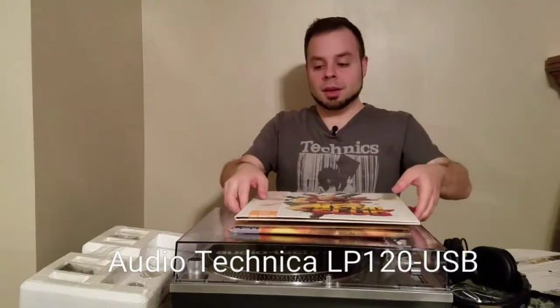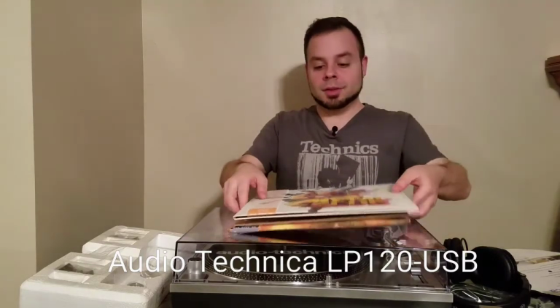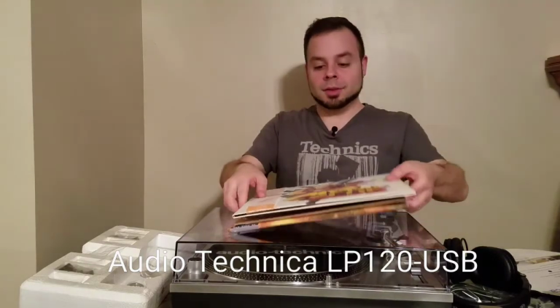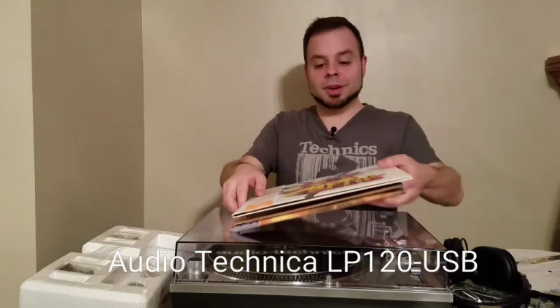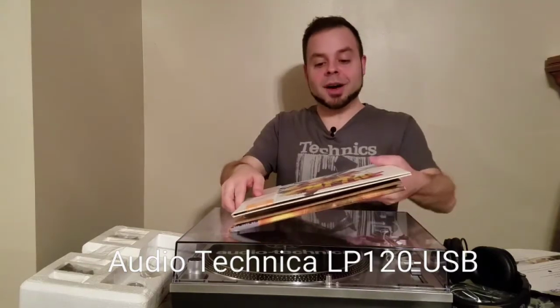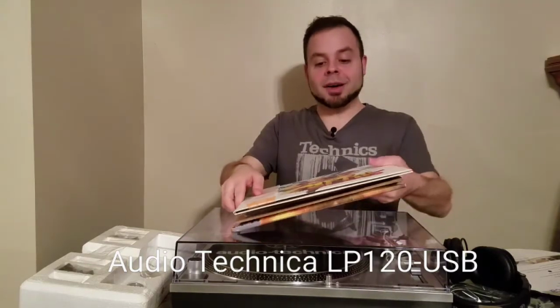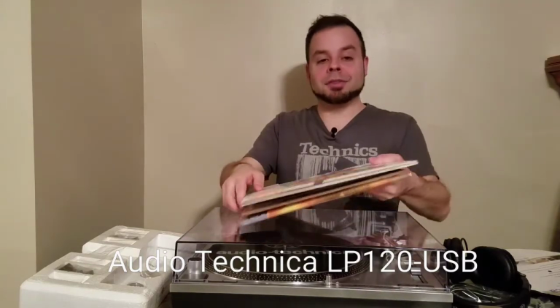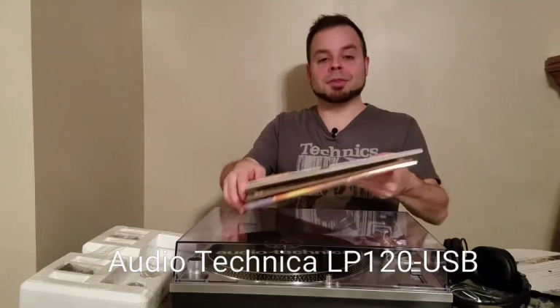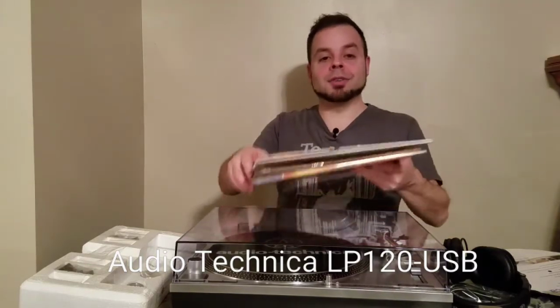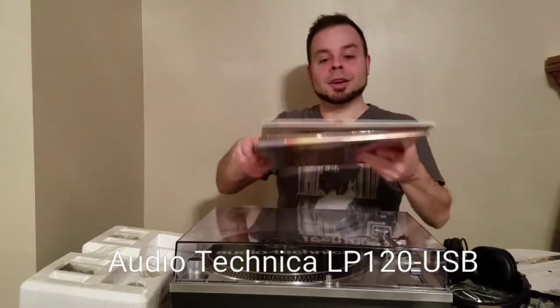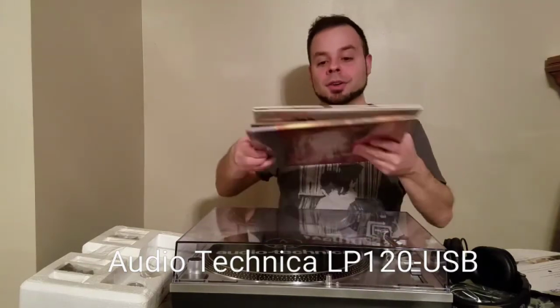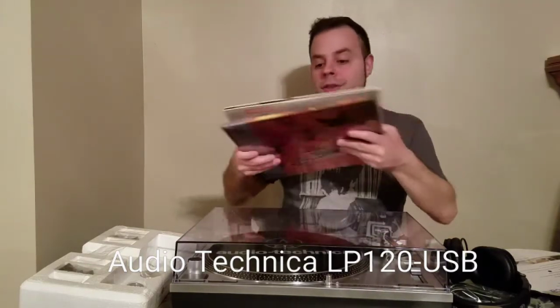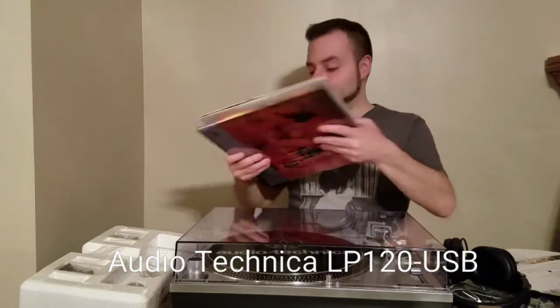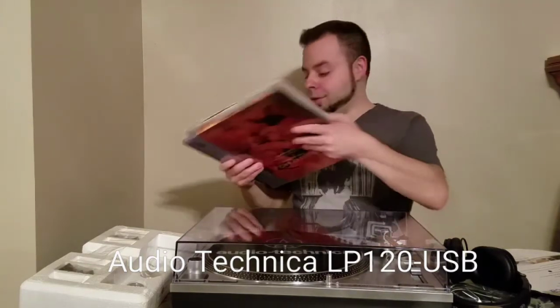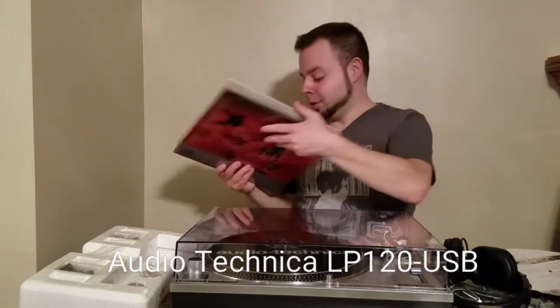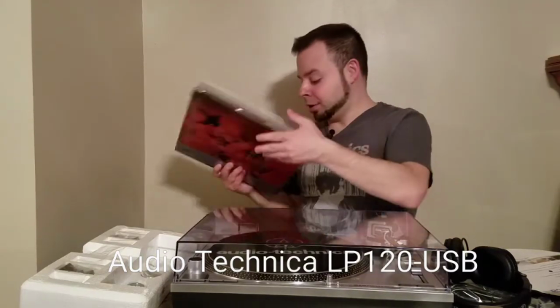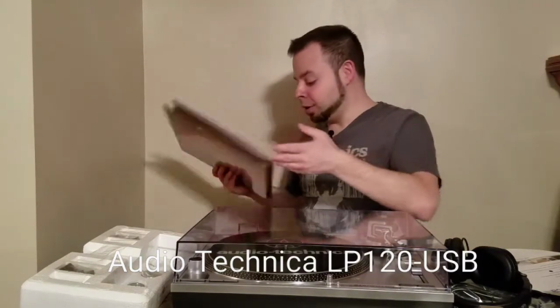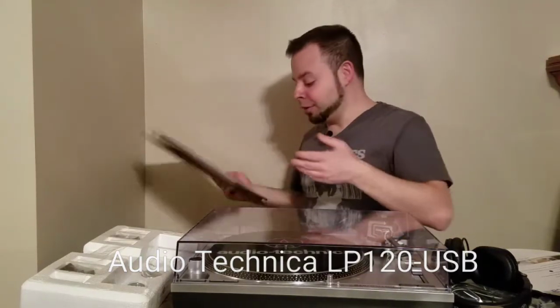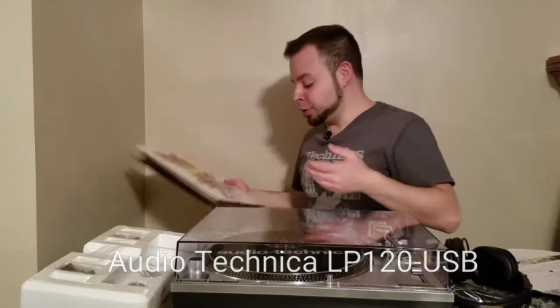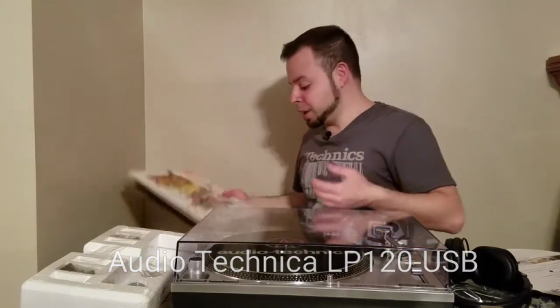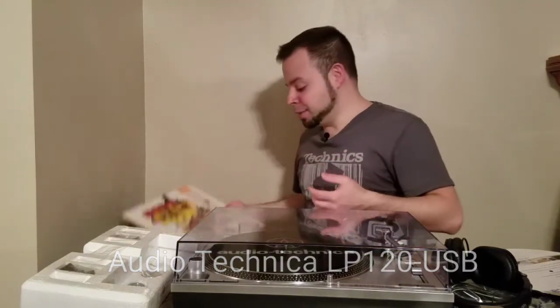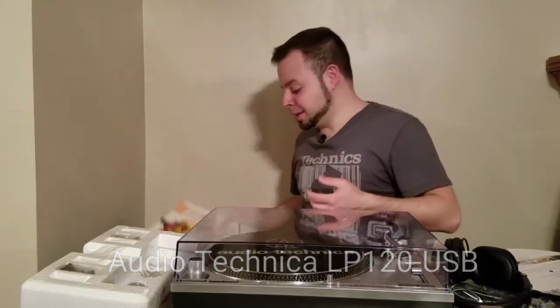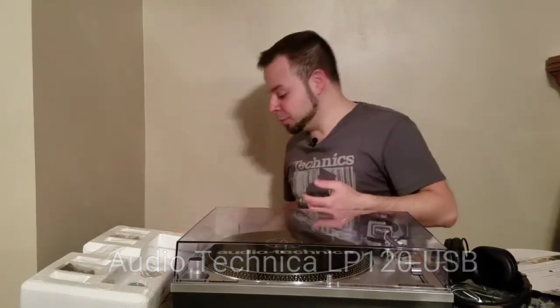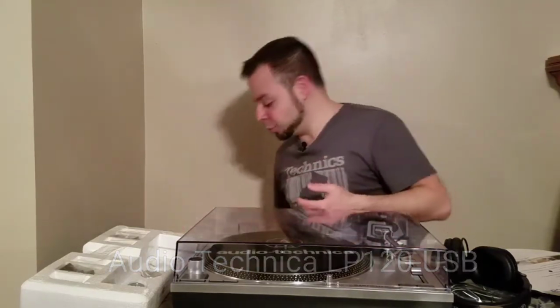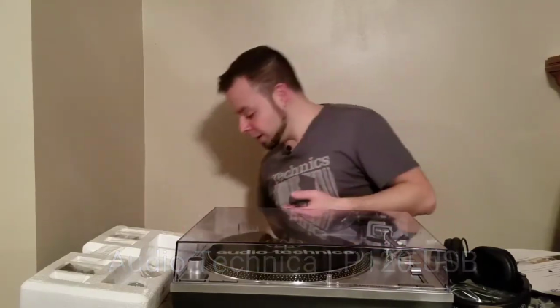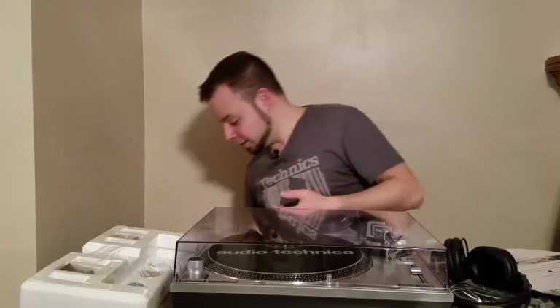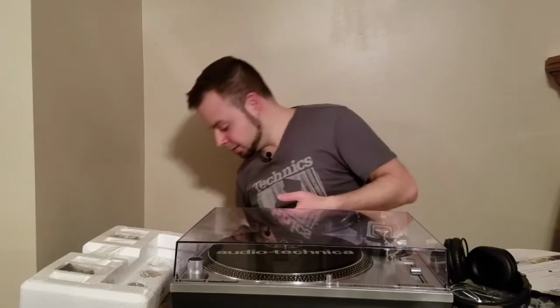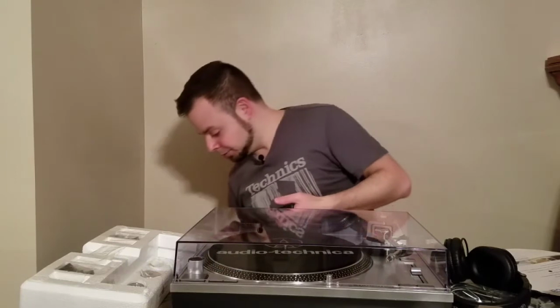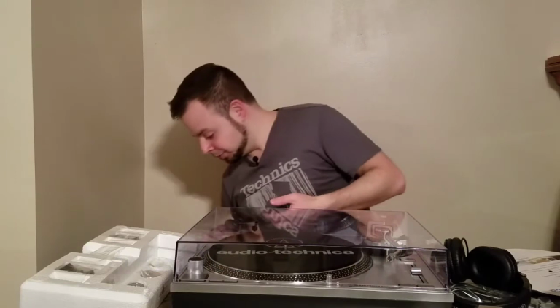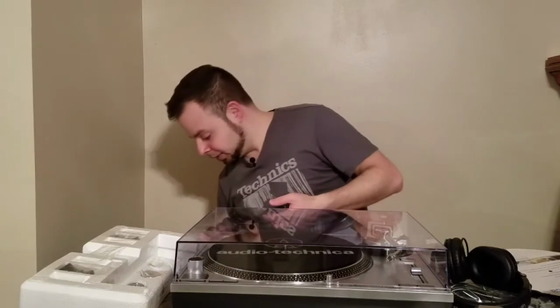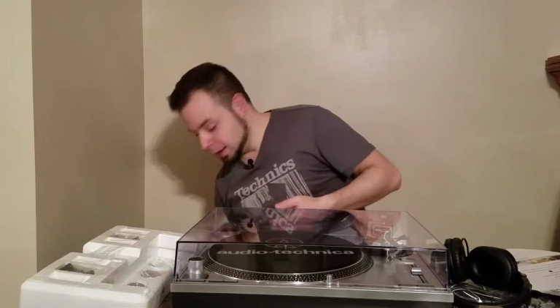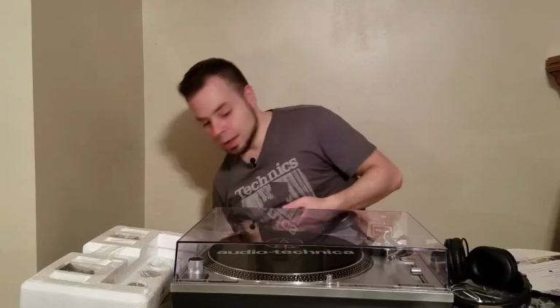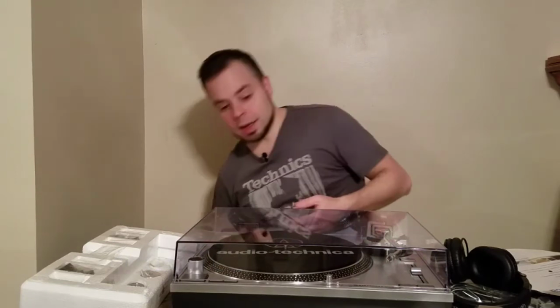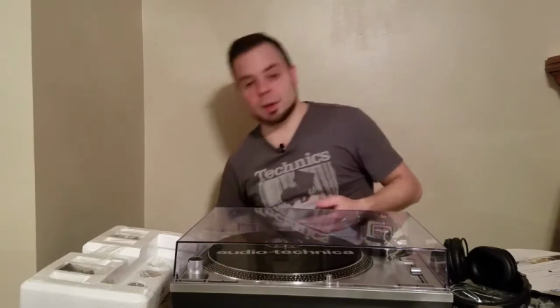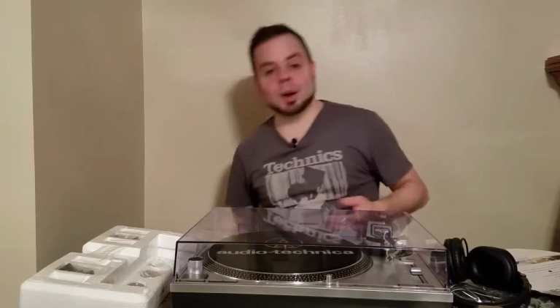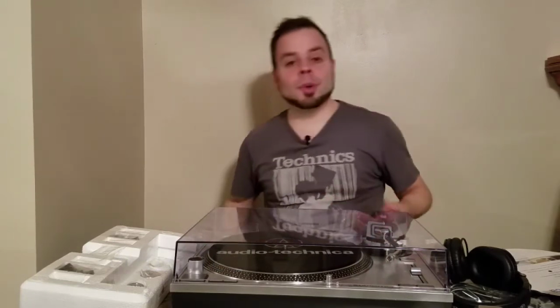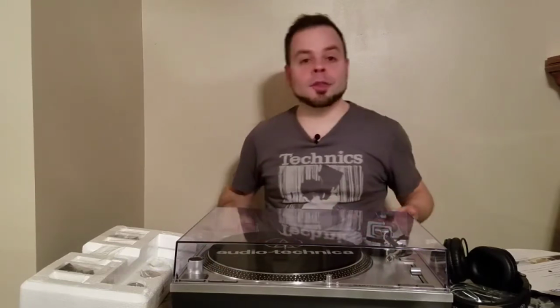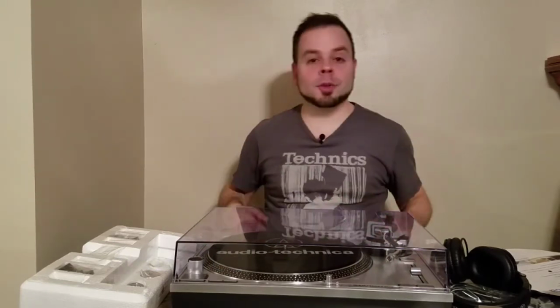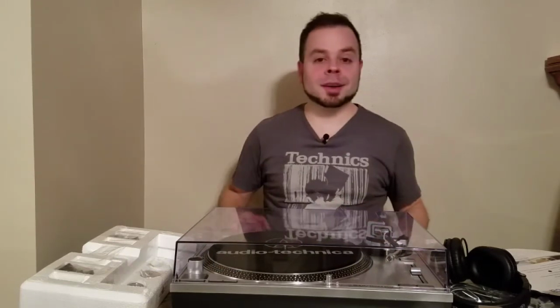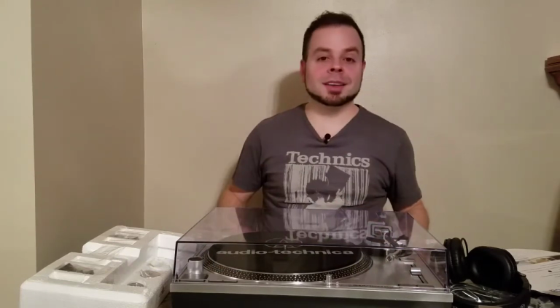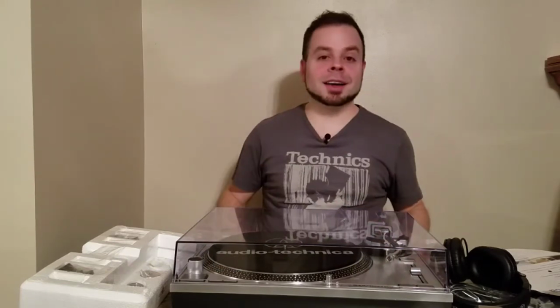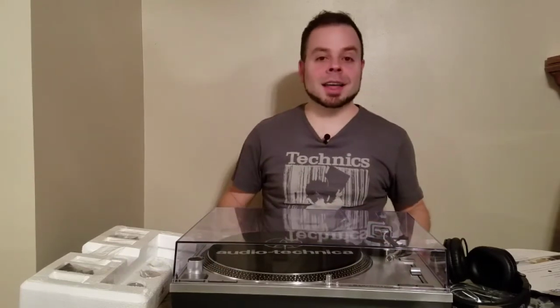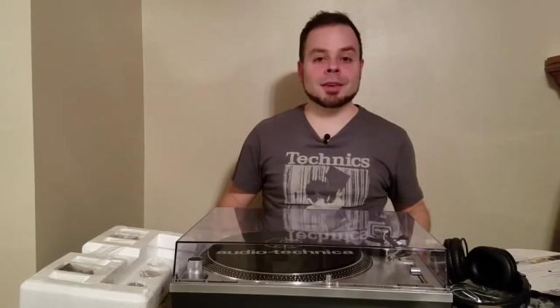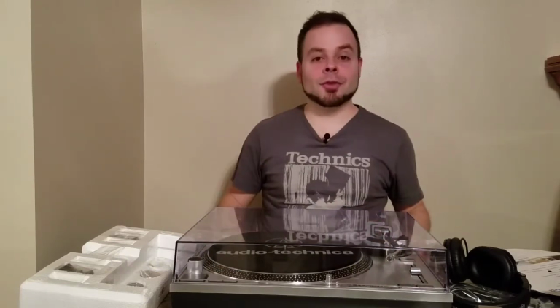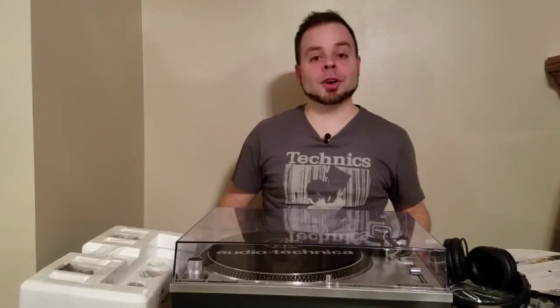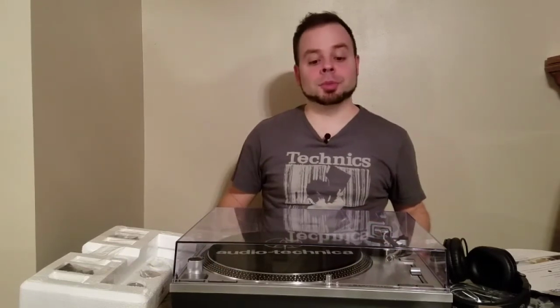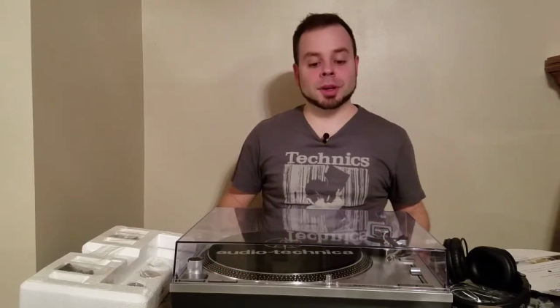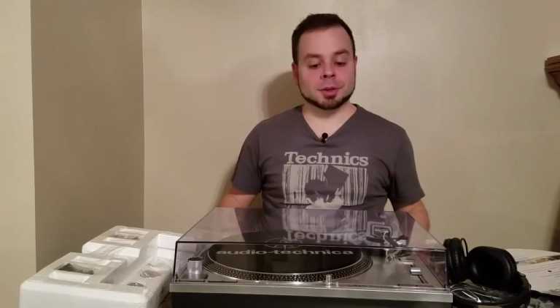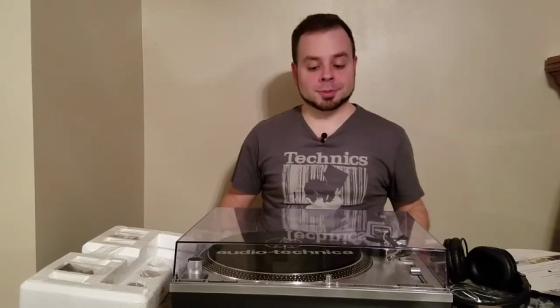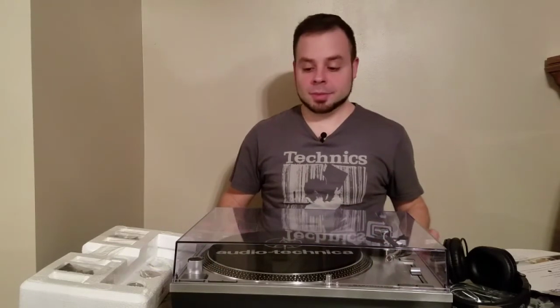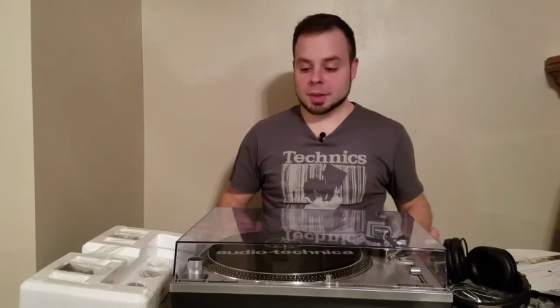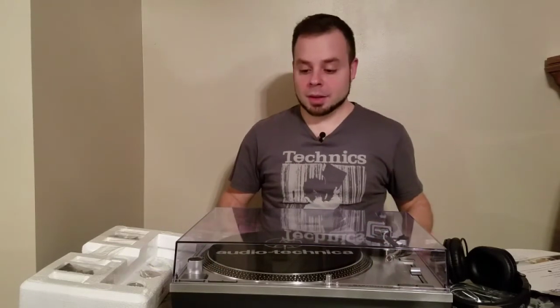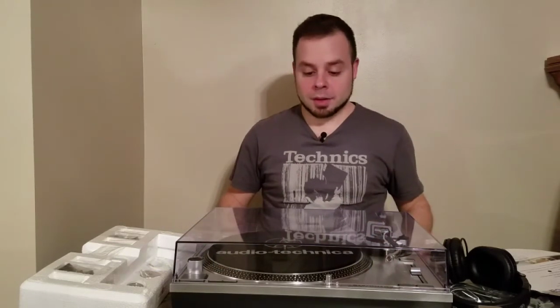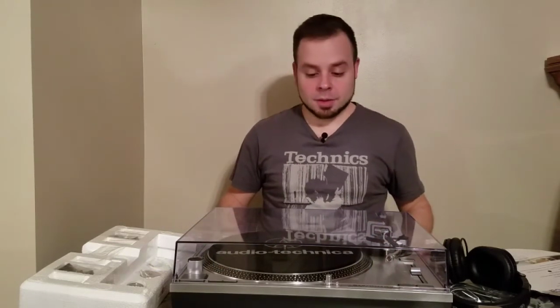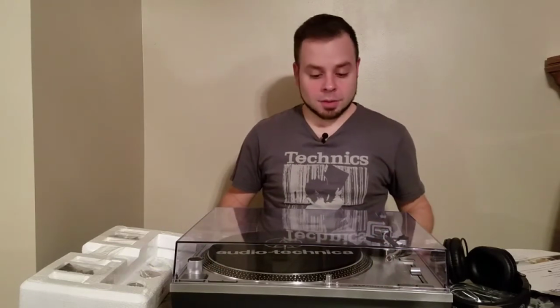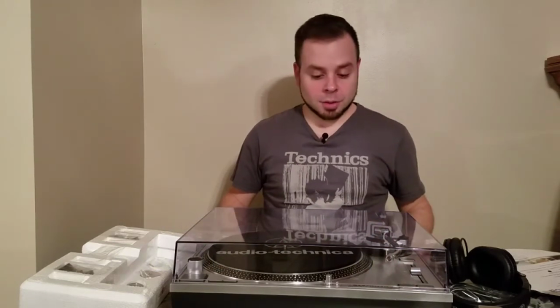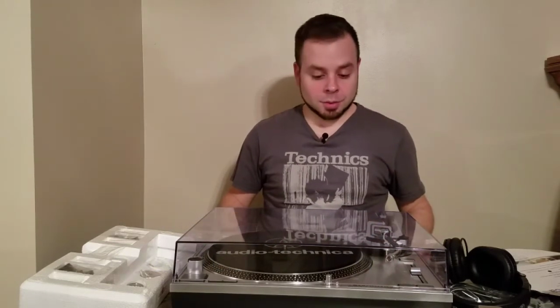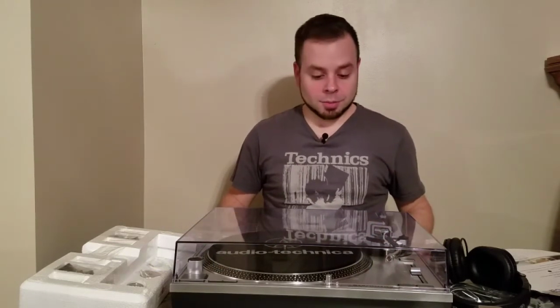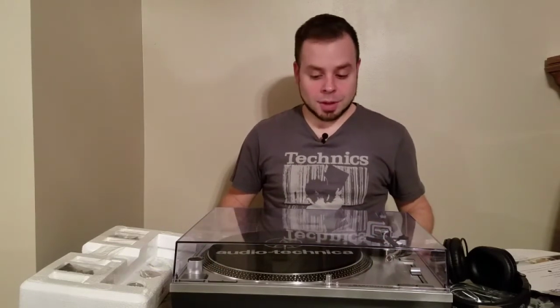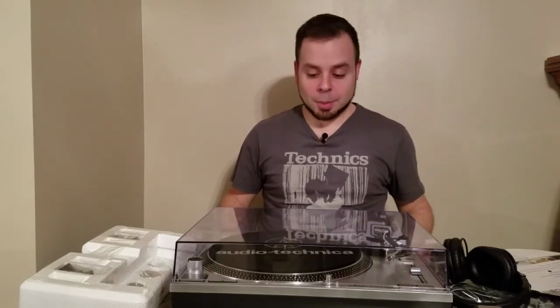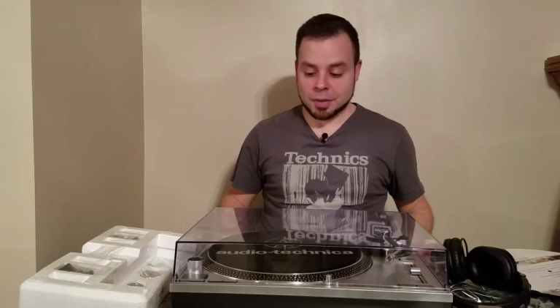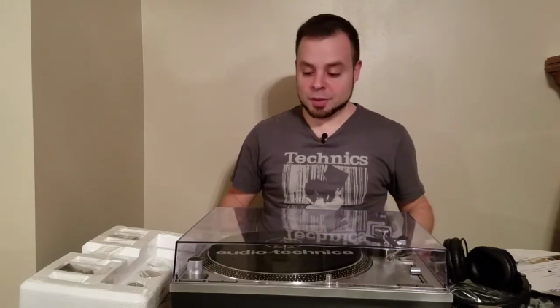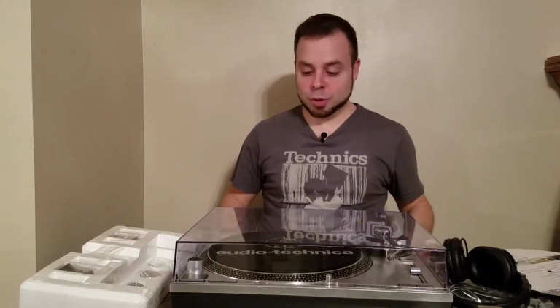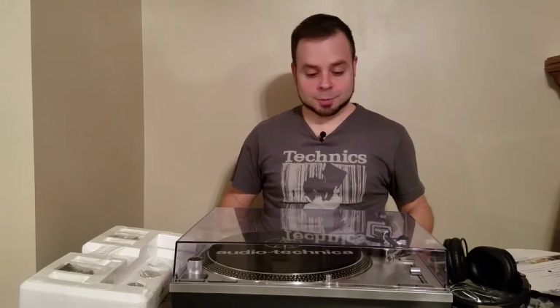So right now I have three records and they're all video game soundtracks, and when I bought them I did not have a record player, so I bought this one.